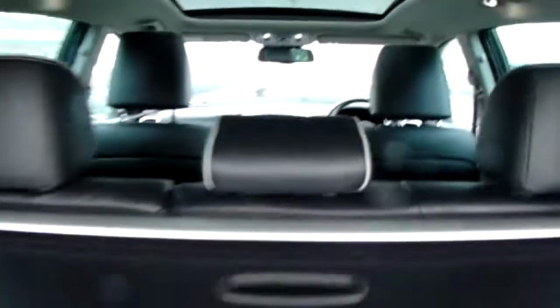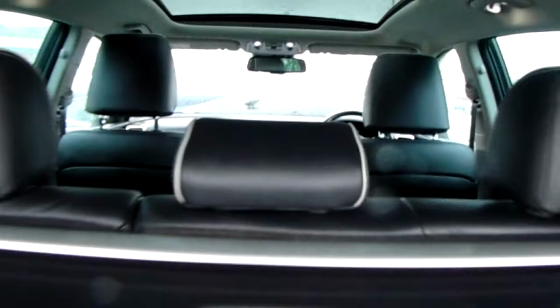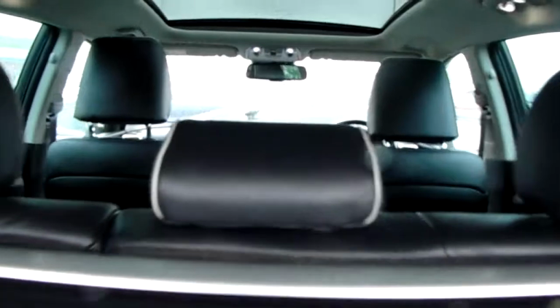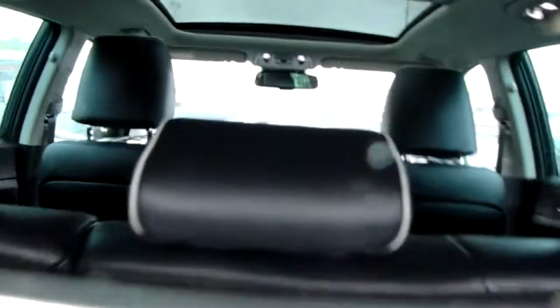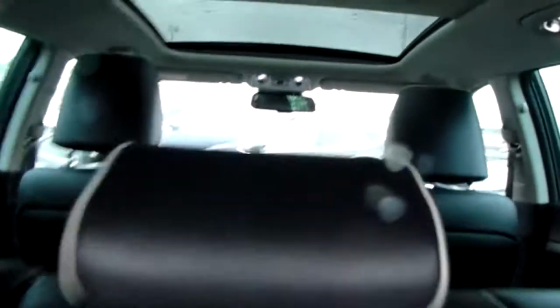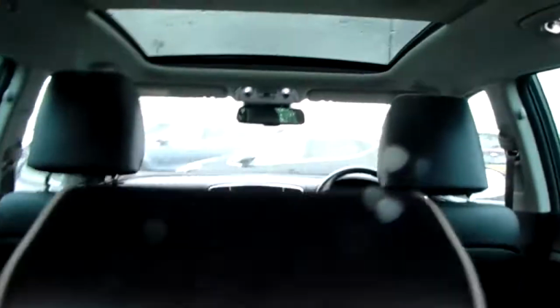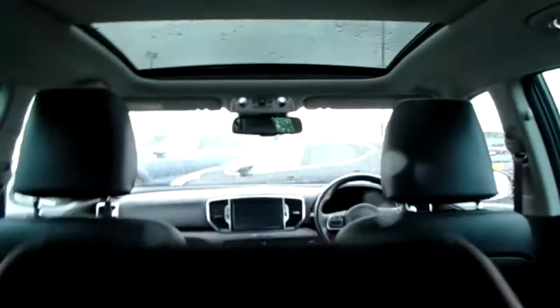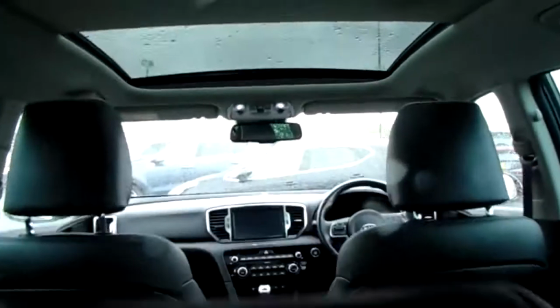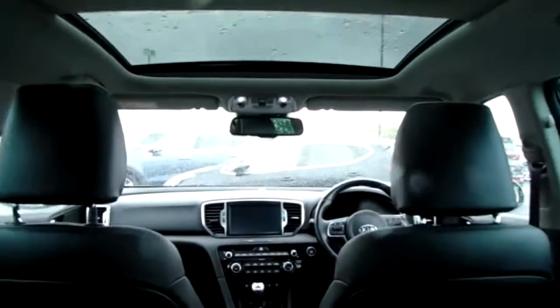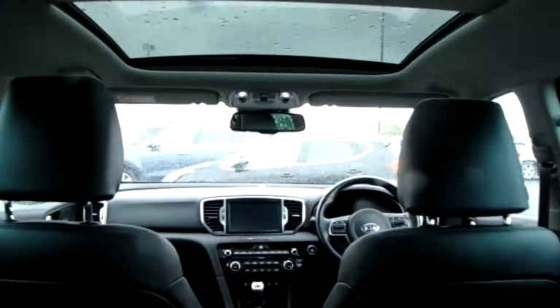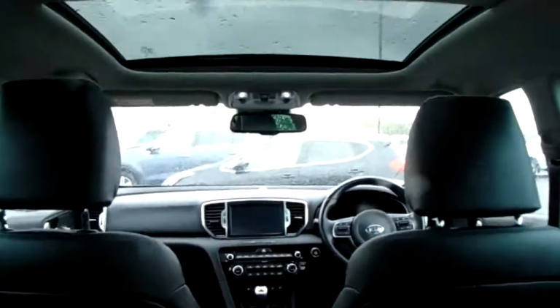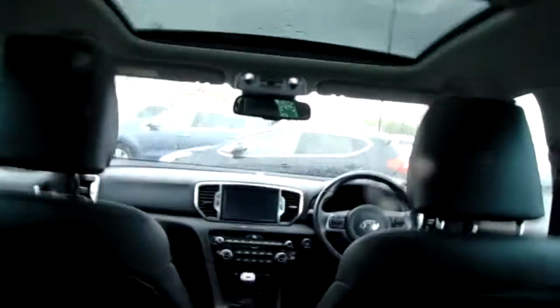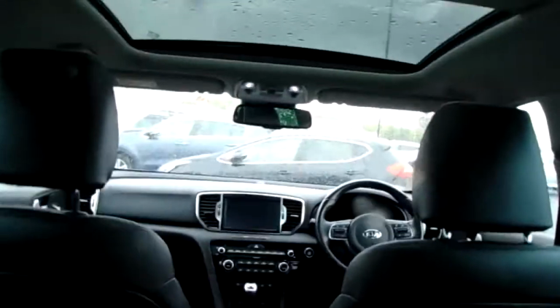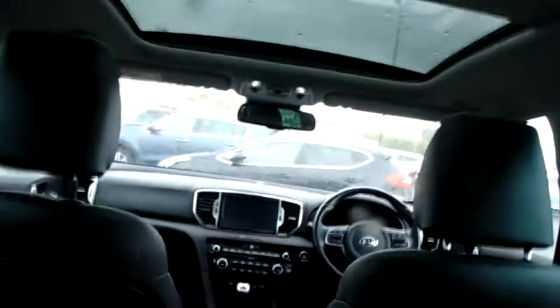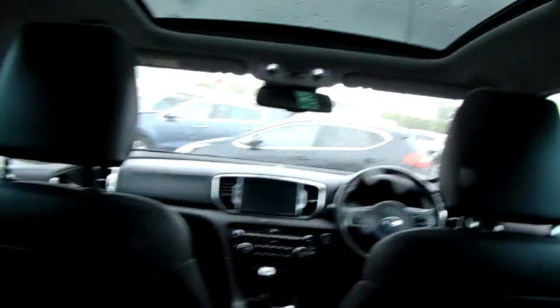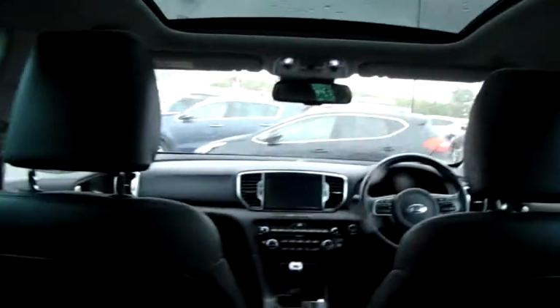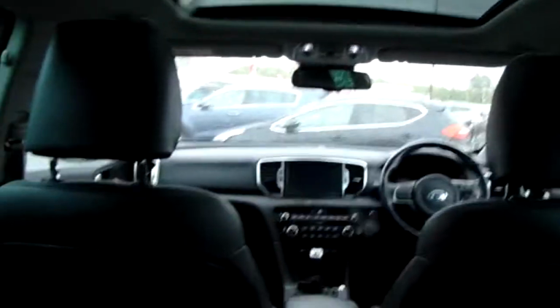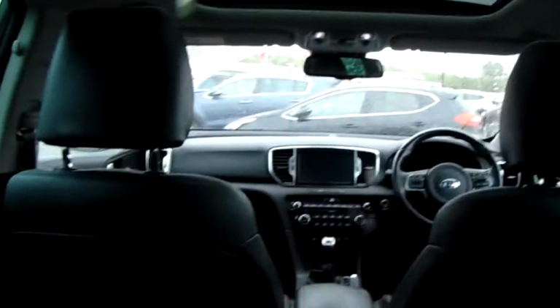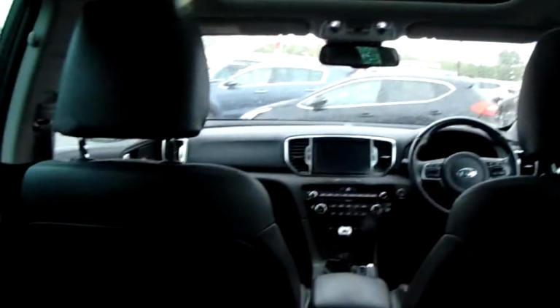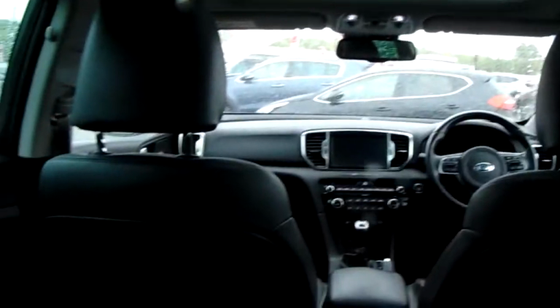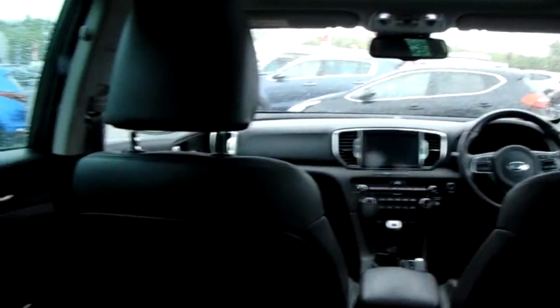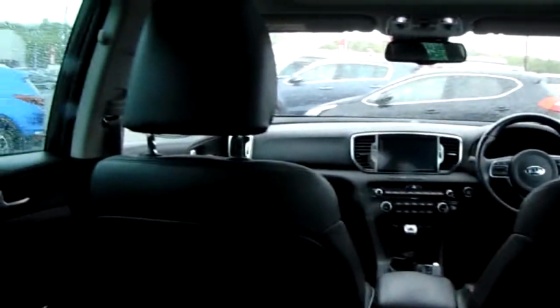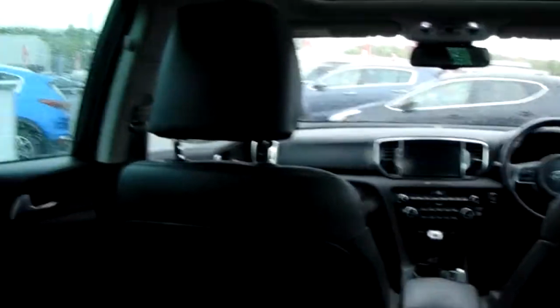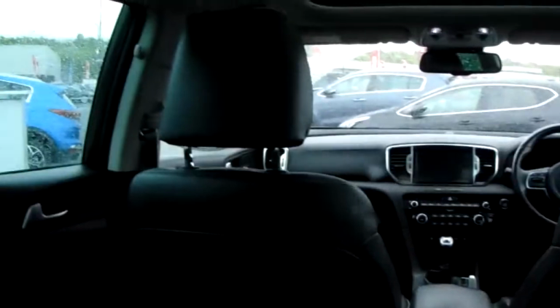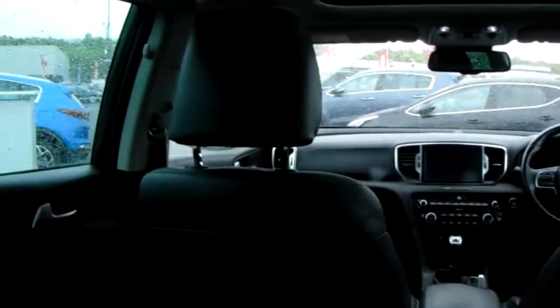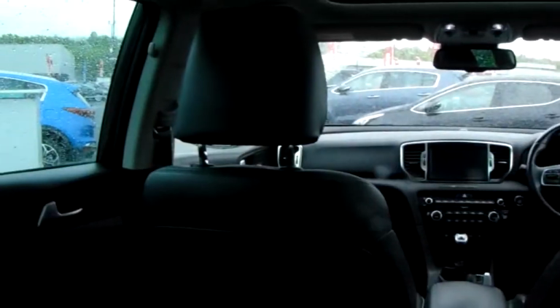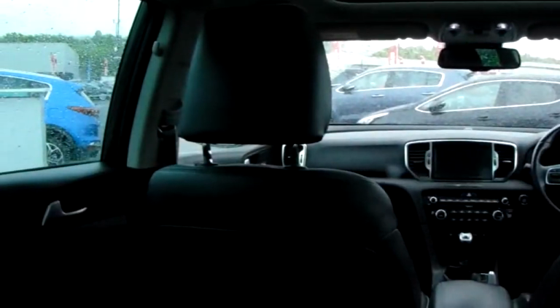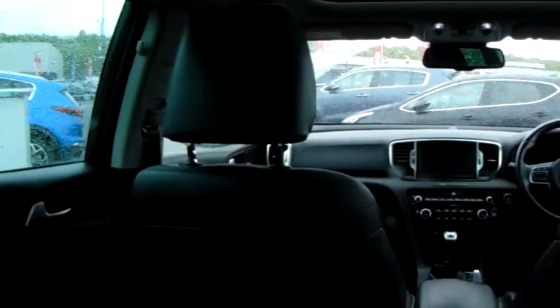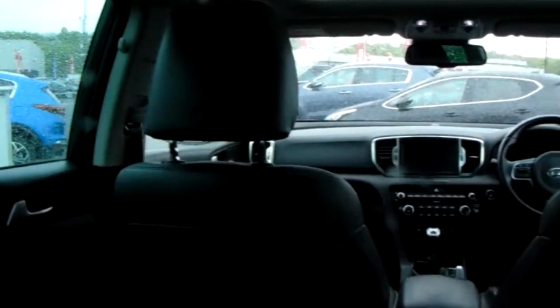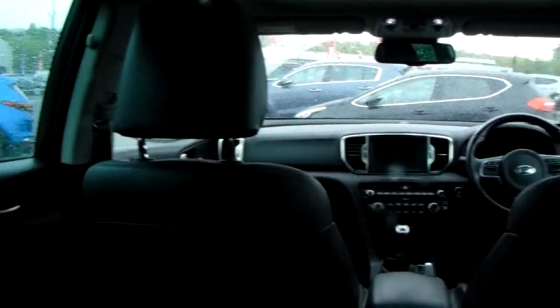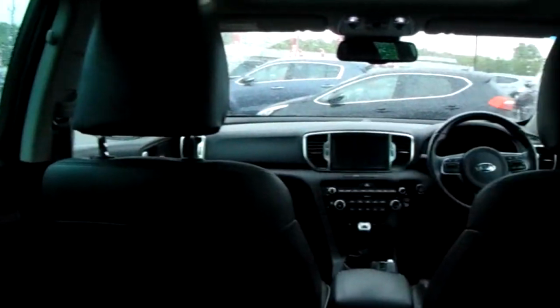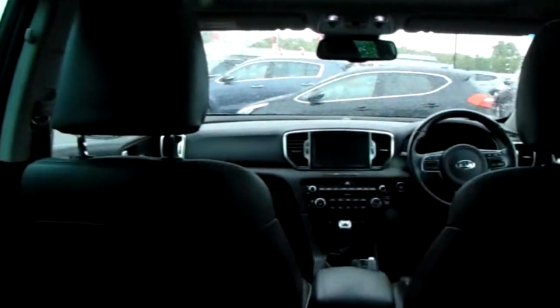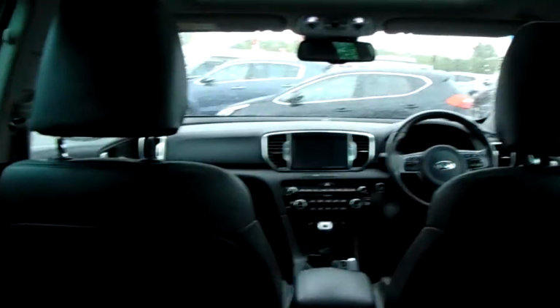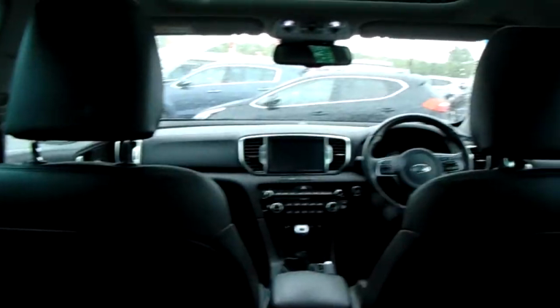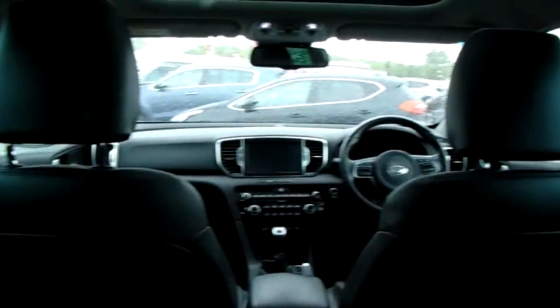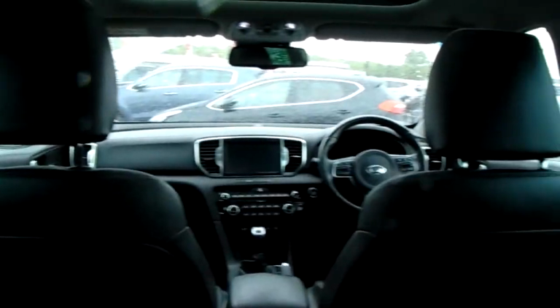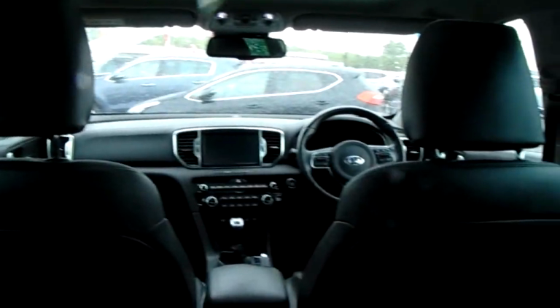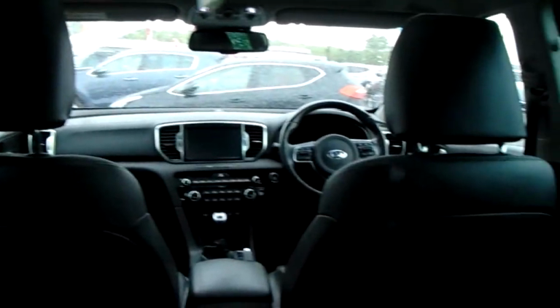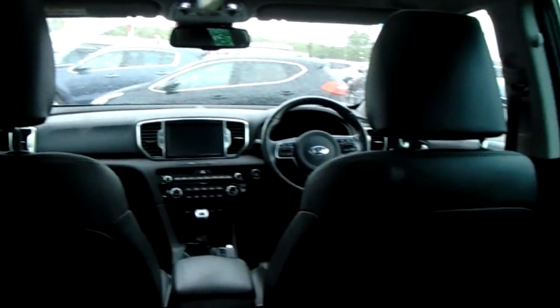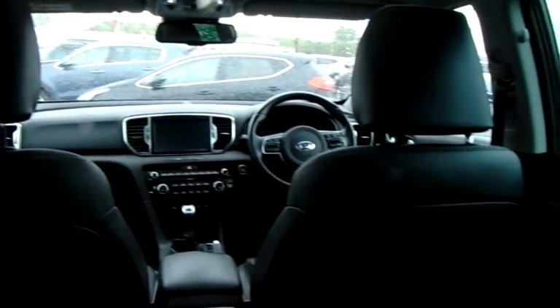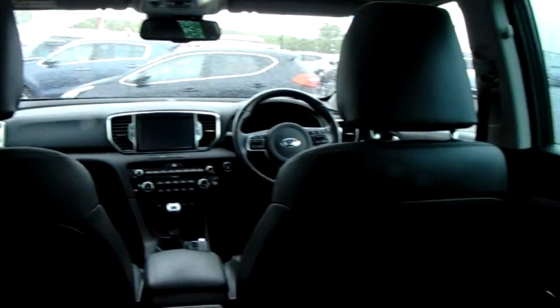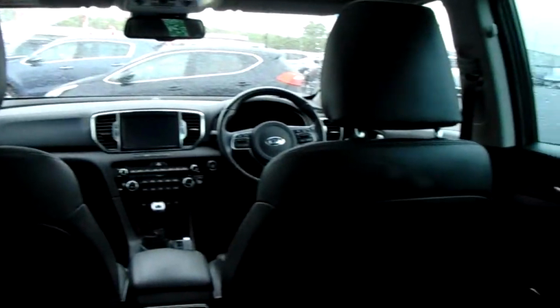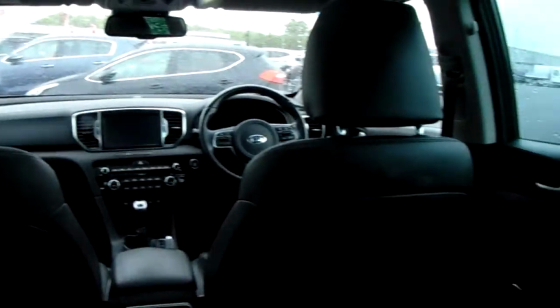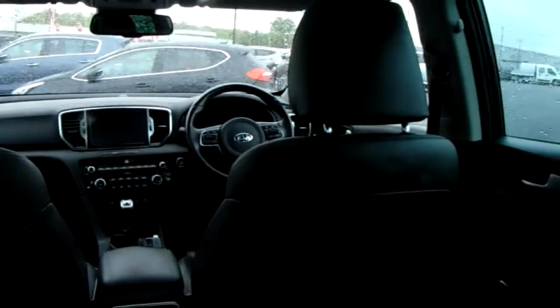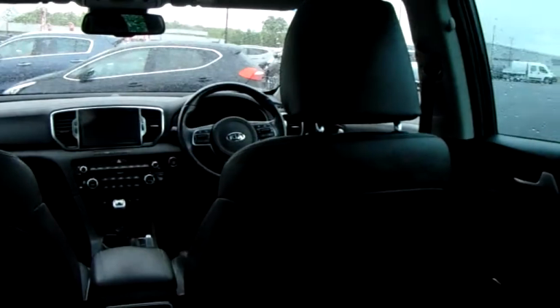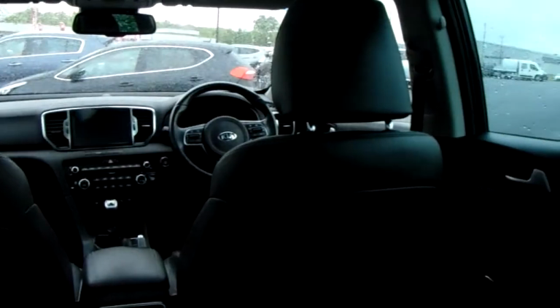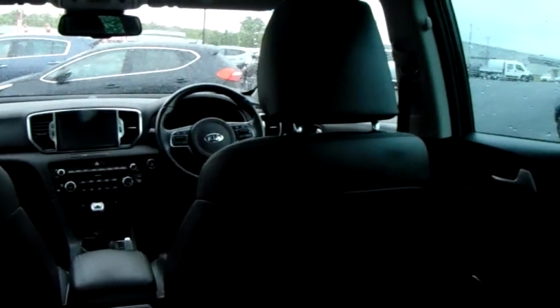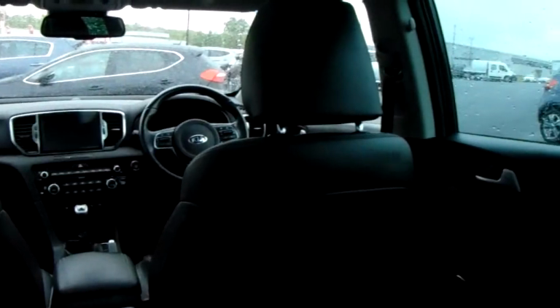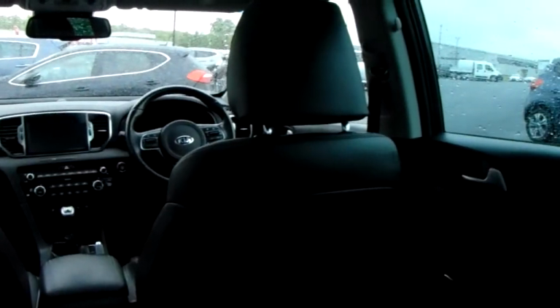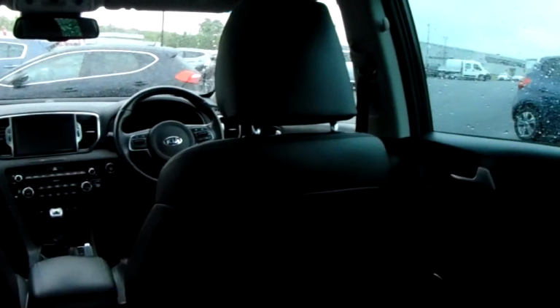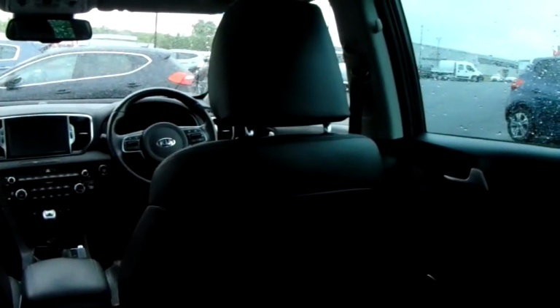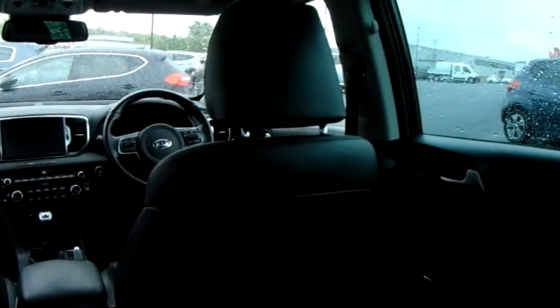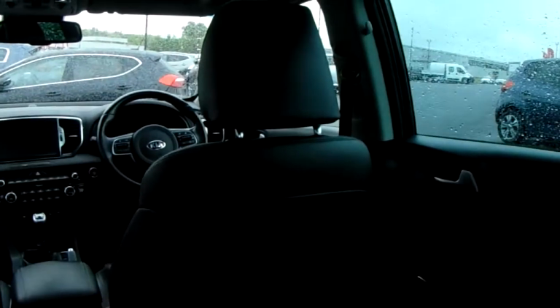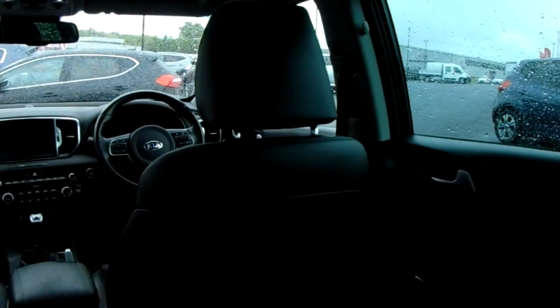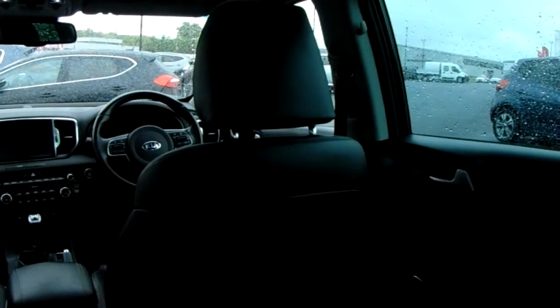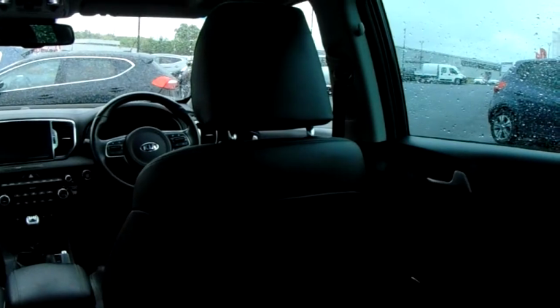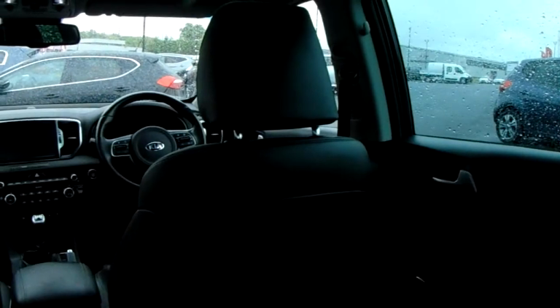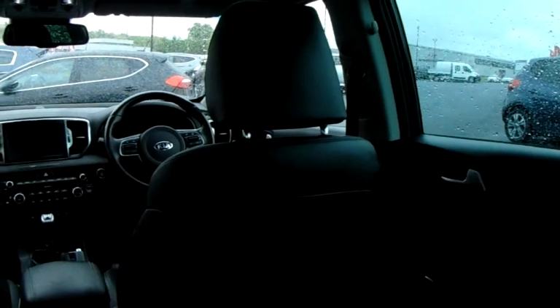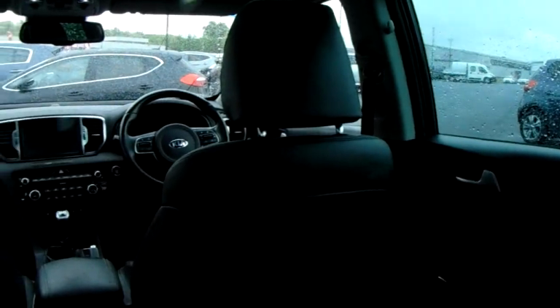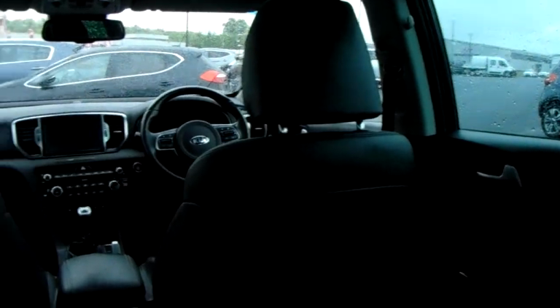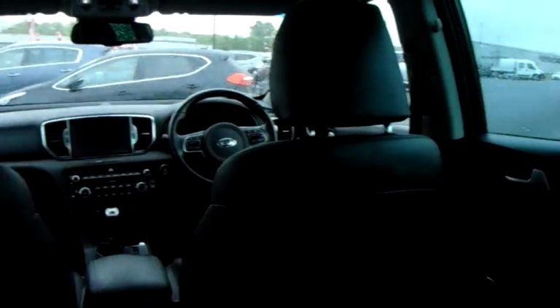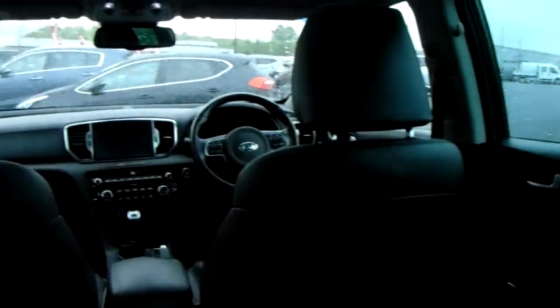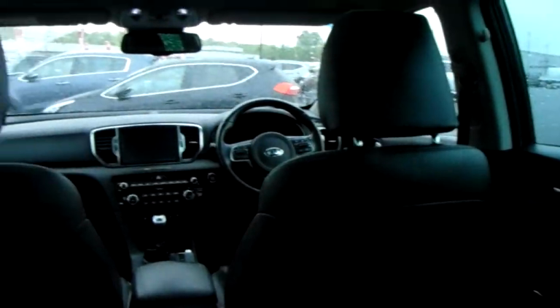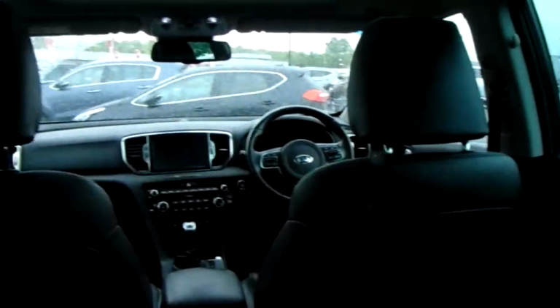There's leather upholstery throughout the vehicle, heated seats on the outside rear seats too, and plenty of headroom and legroom for your rear passengers.